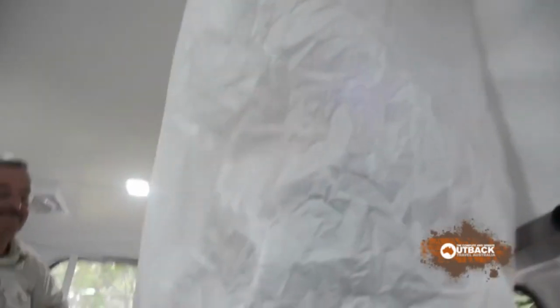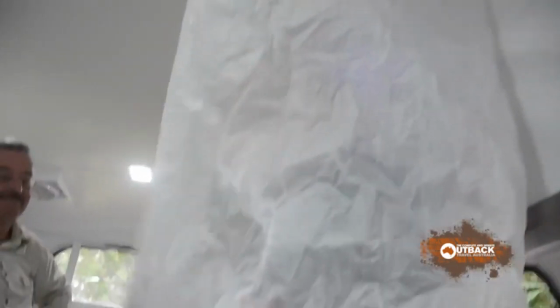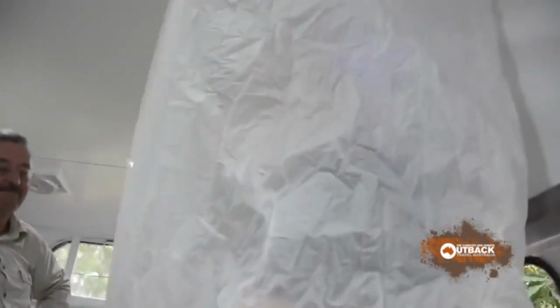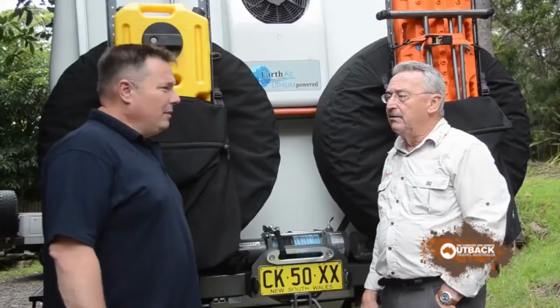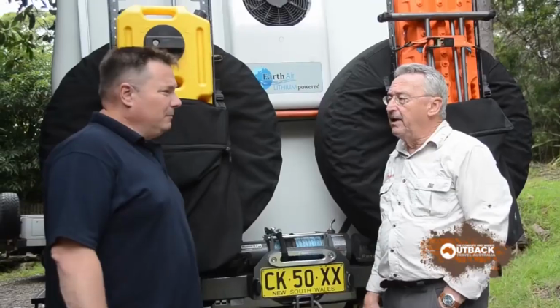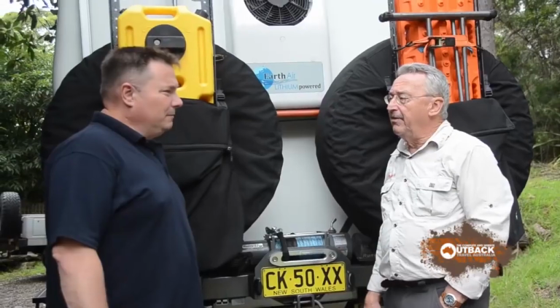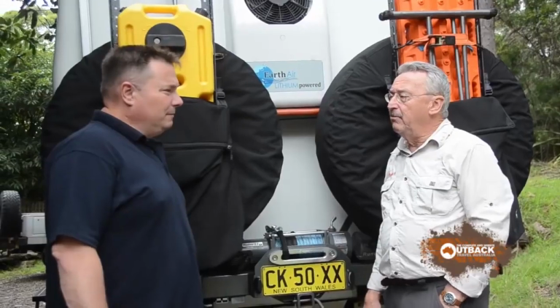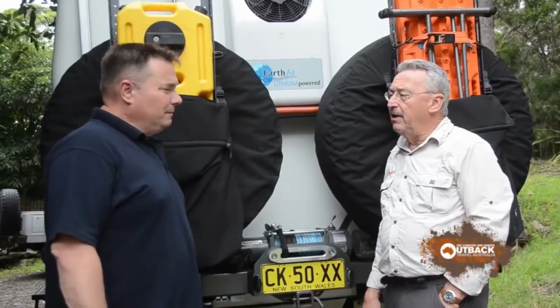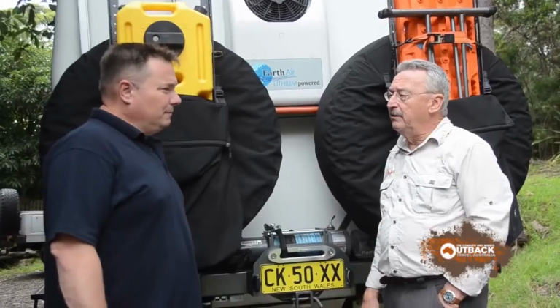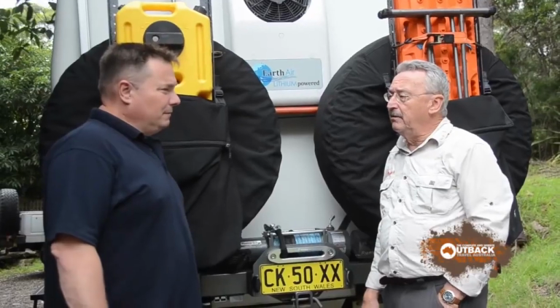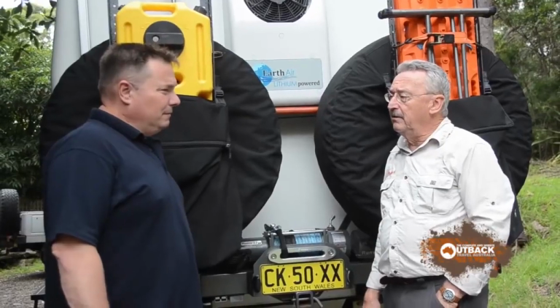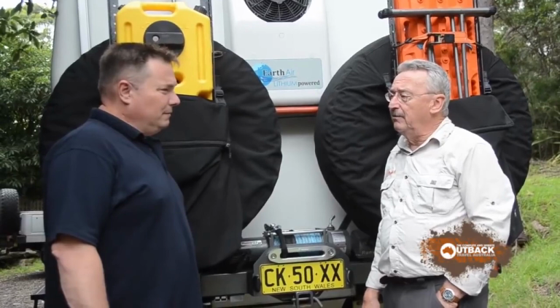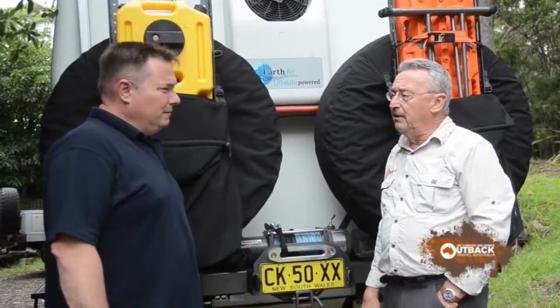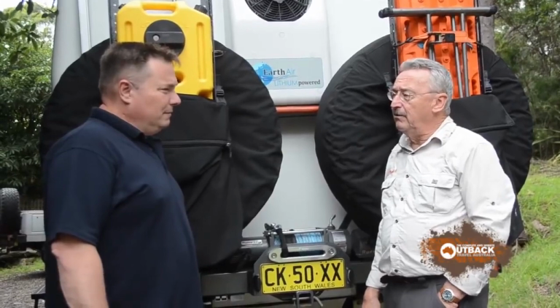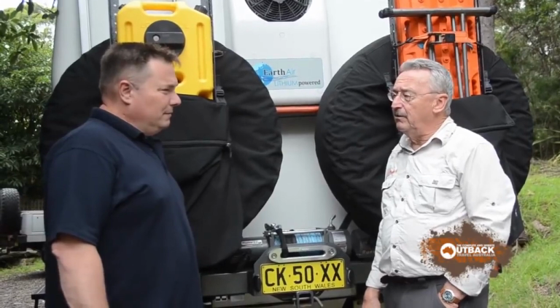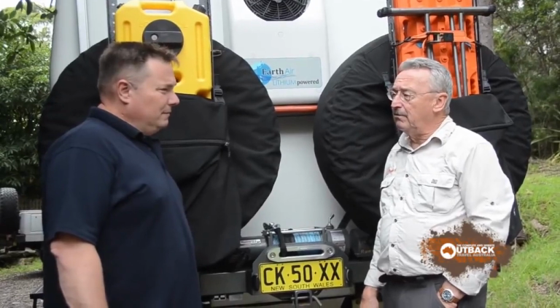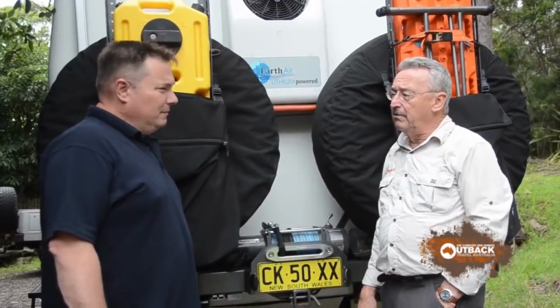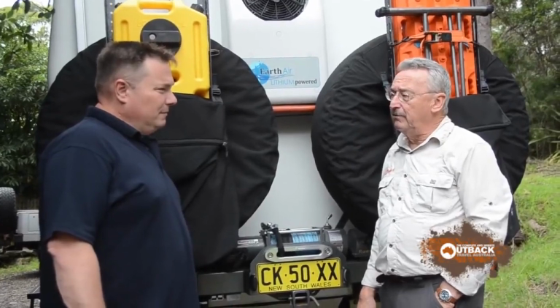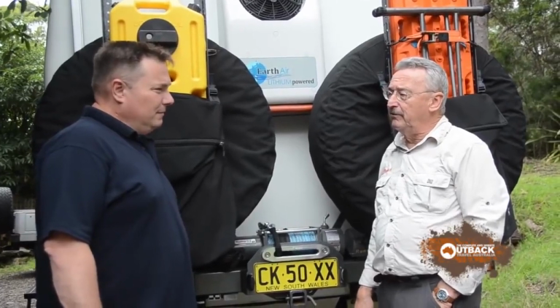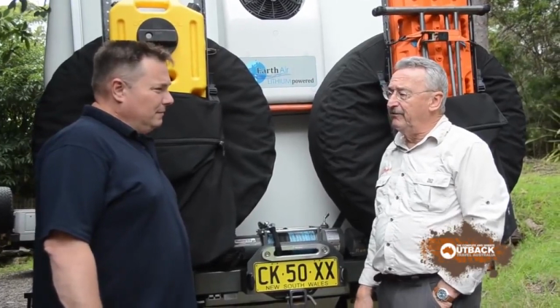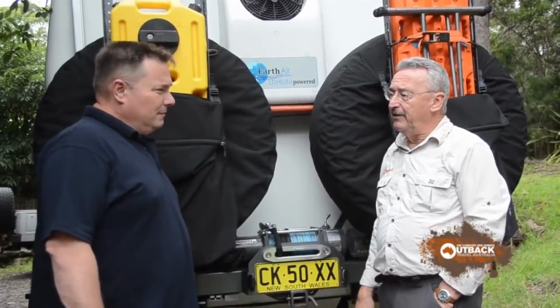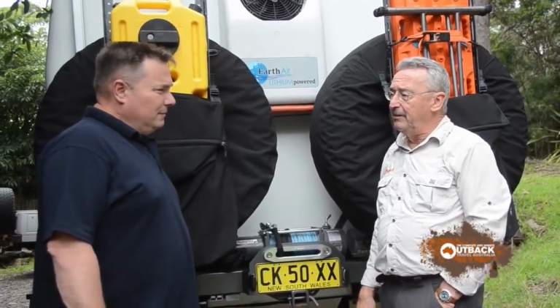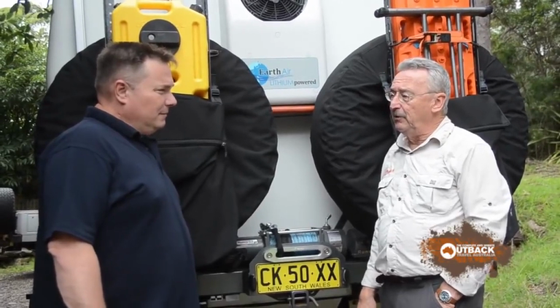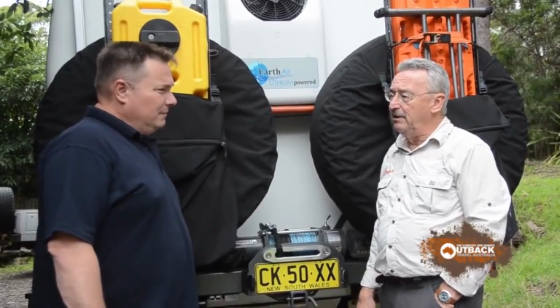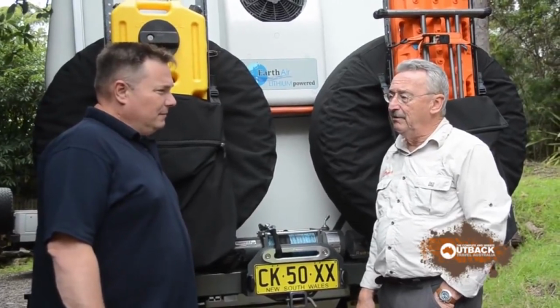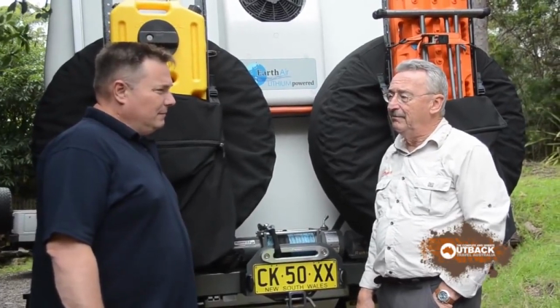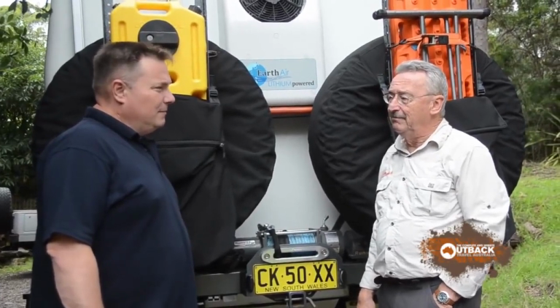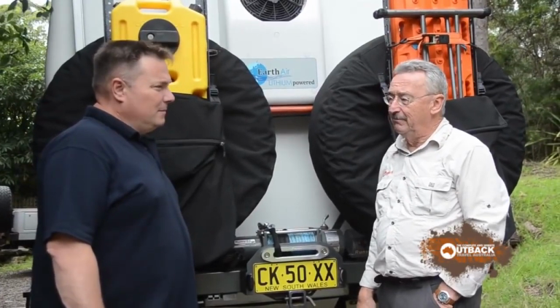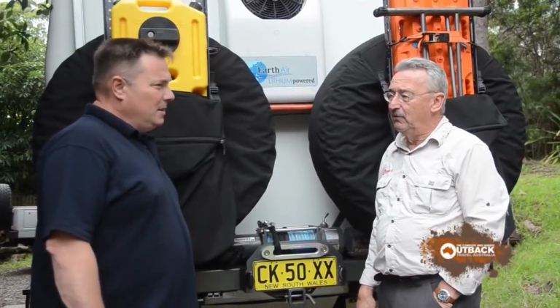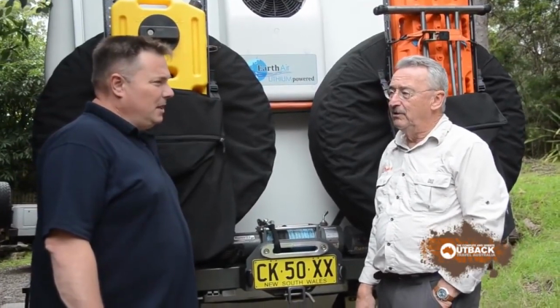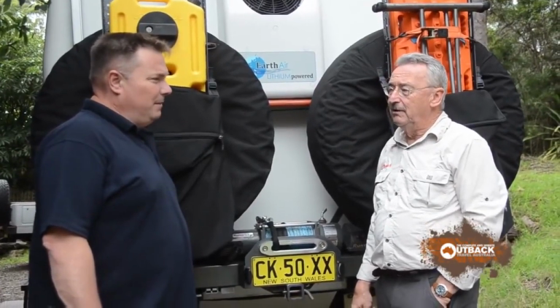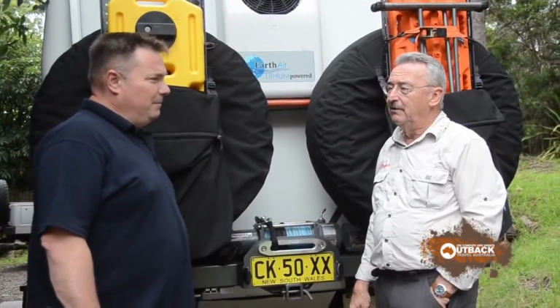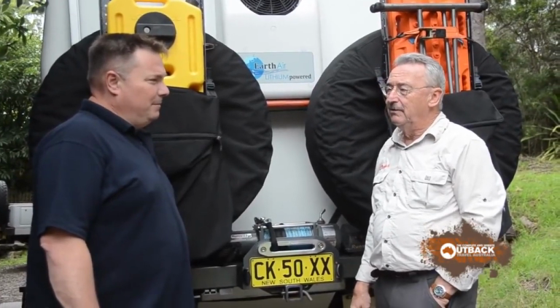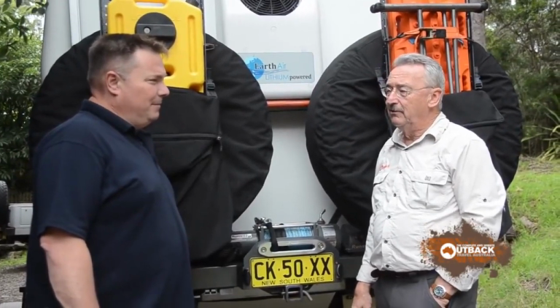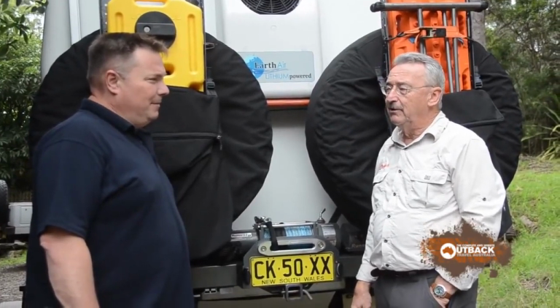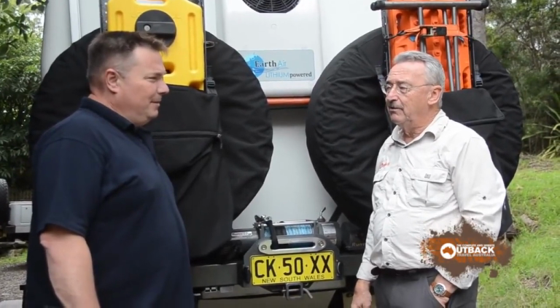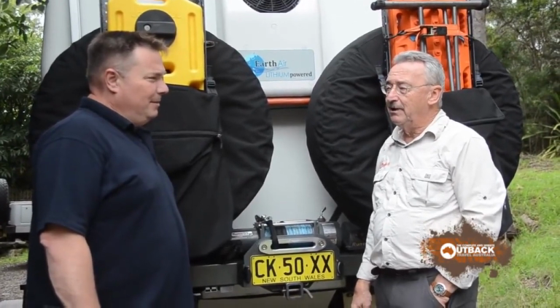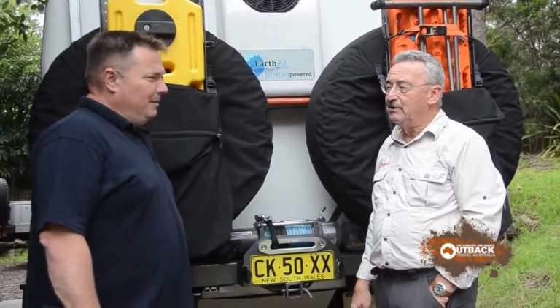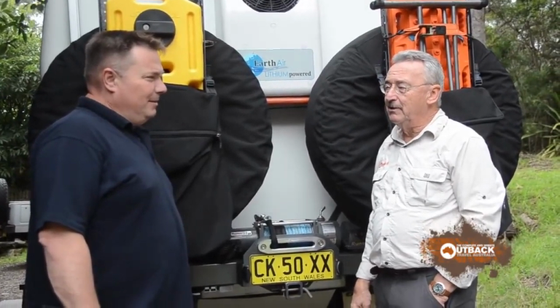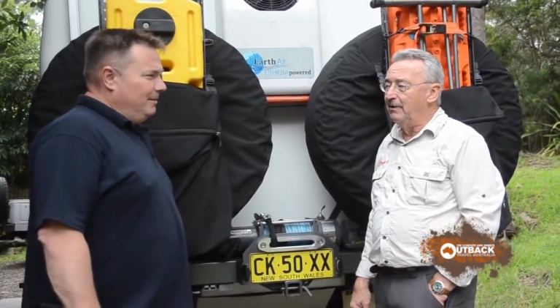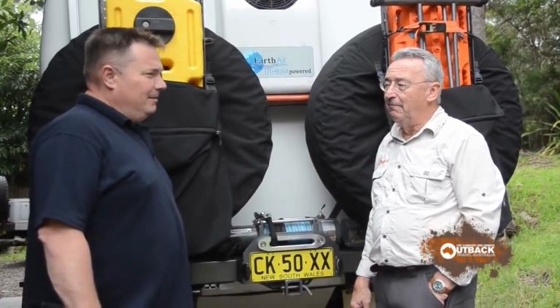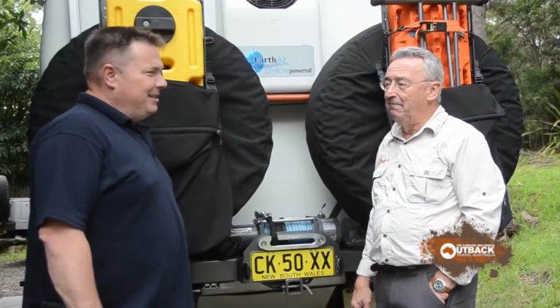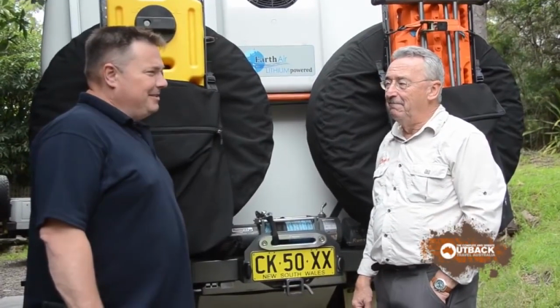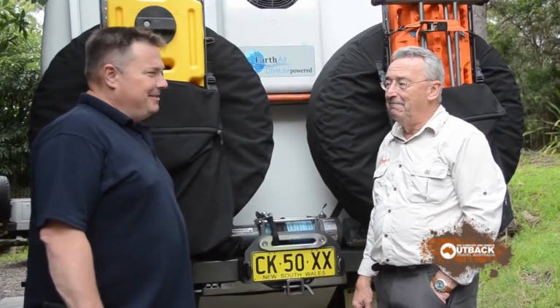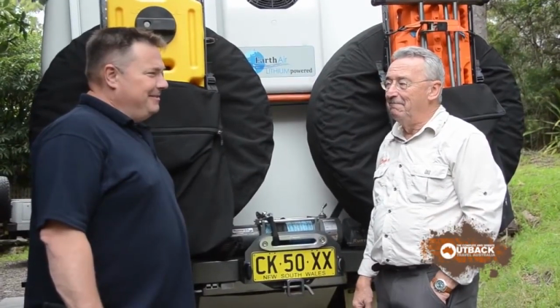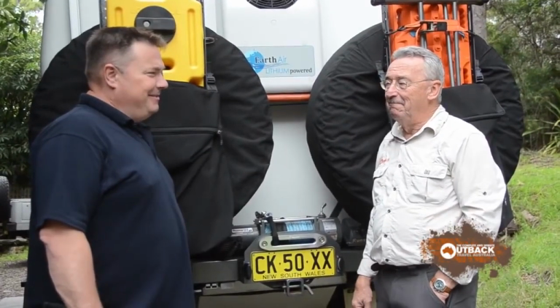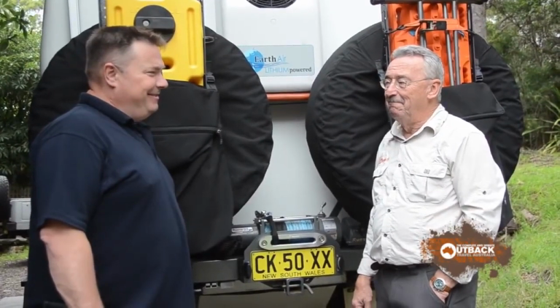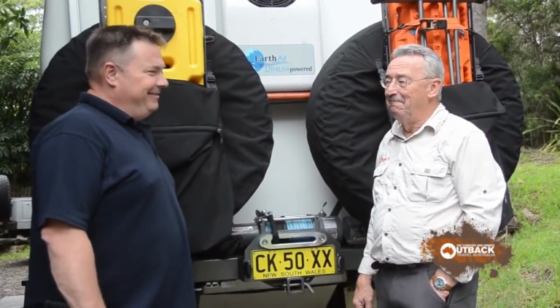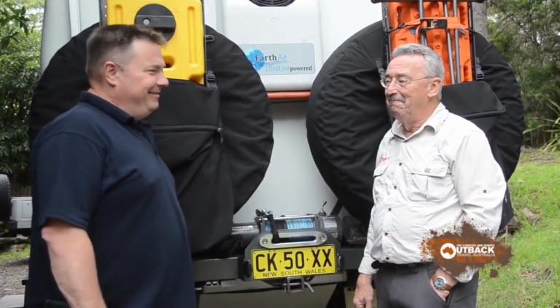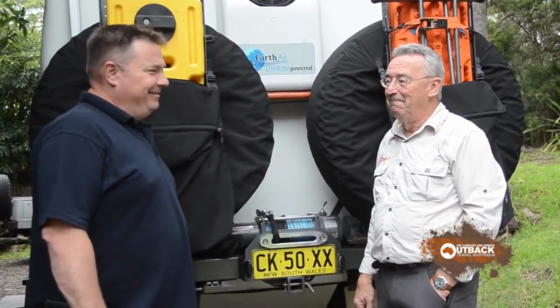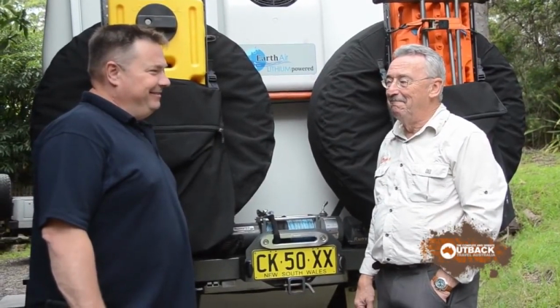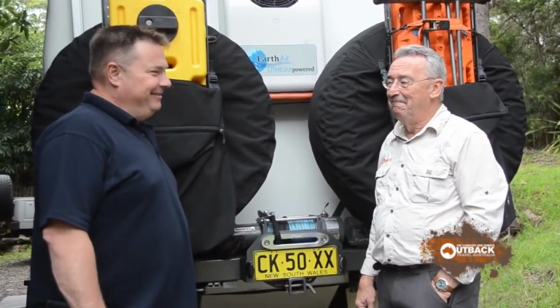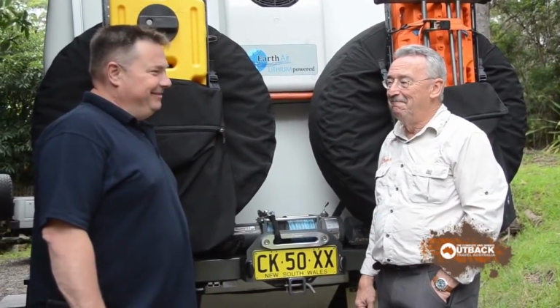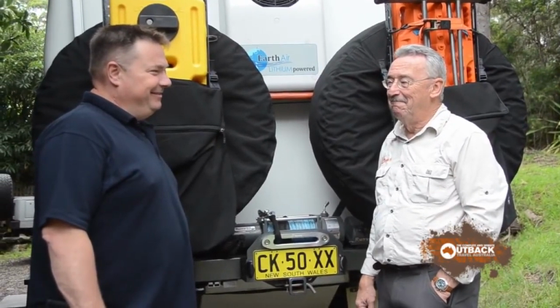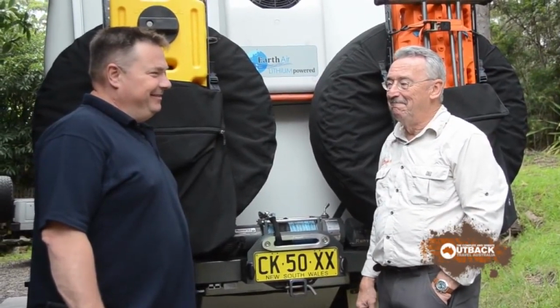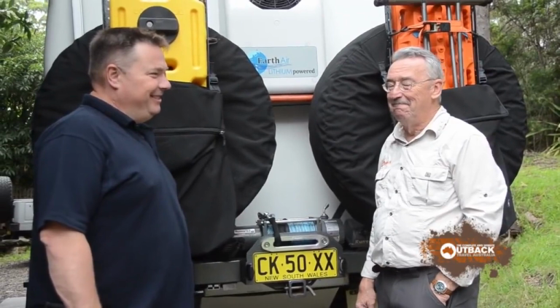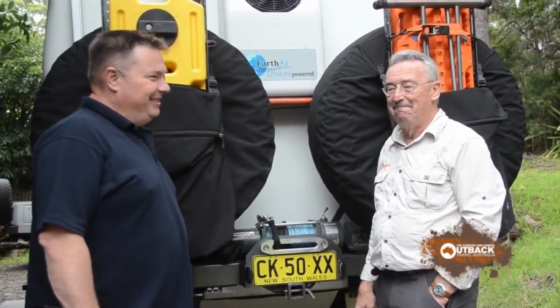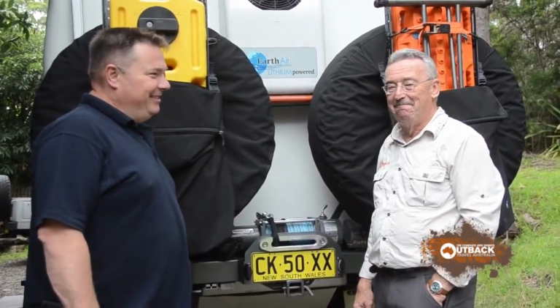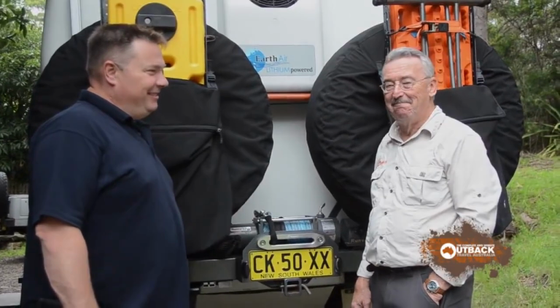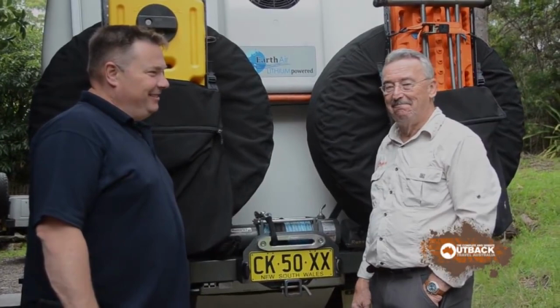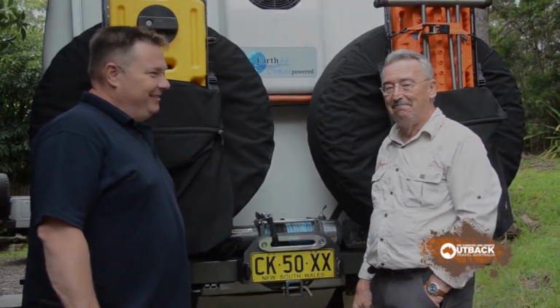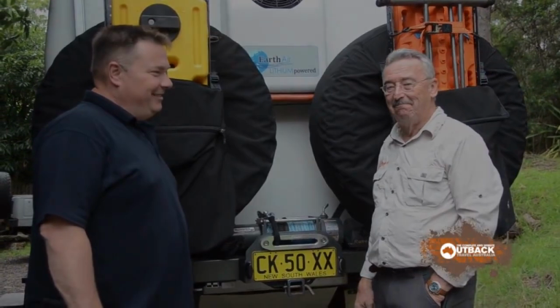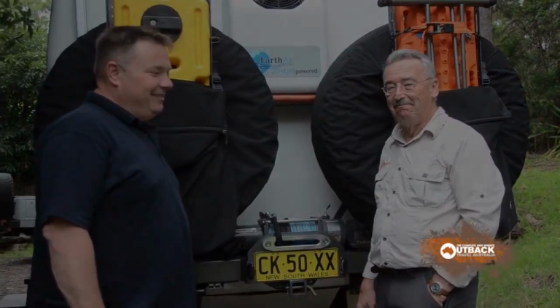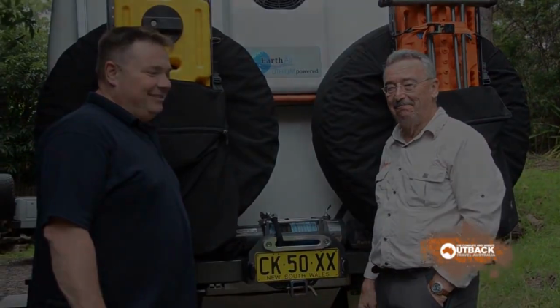So another one in the EarthCruiser family. You're doing a great job. Thanks.